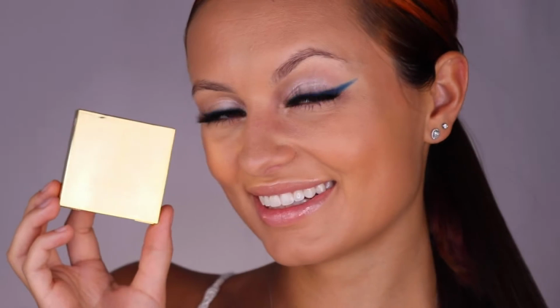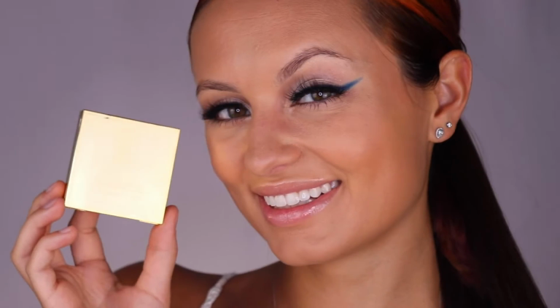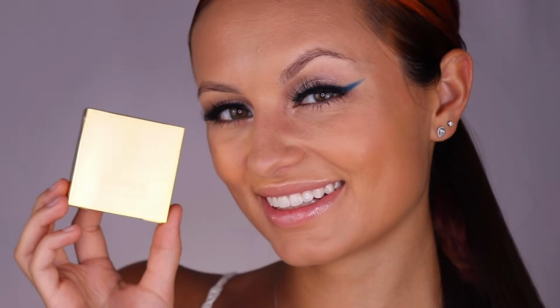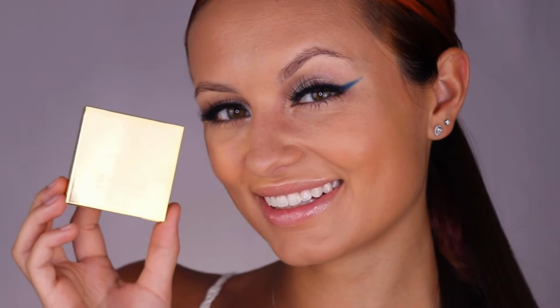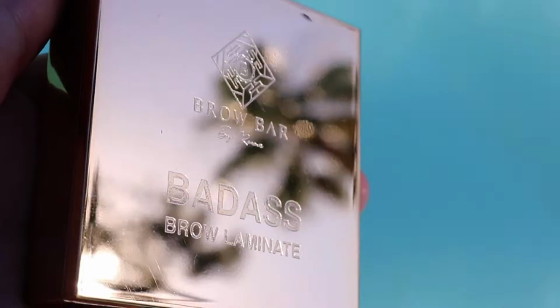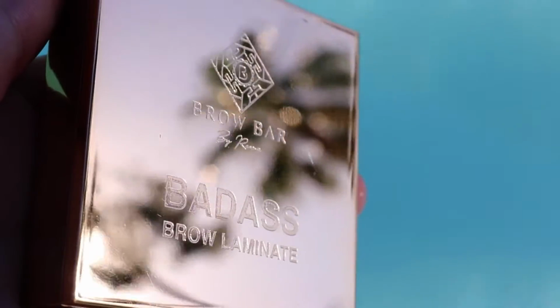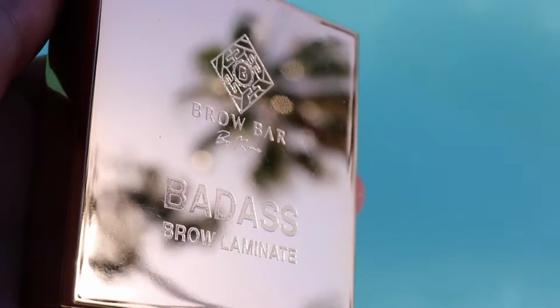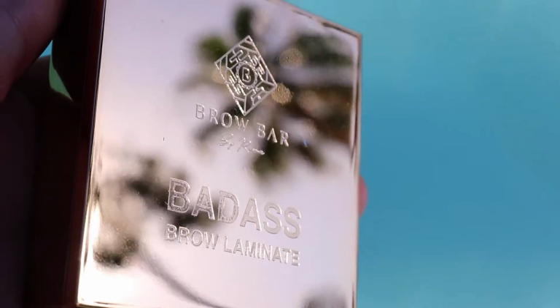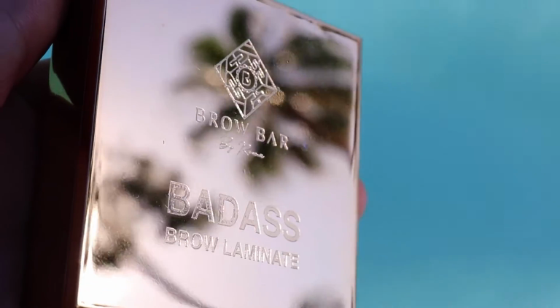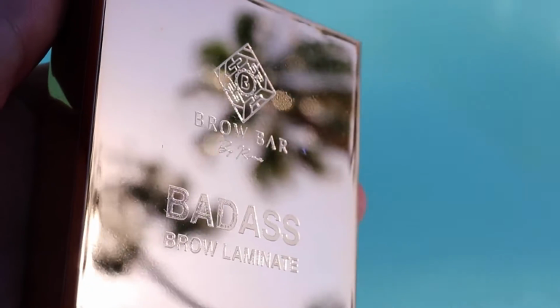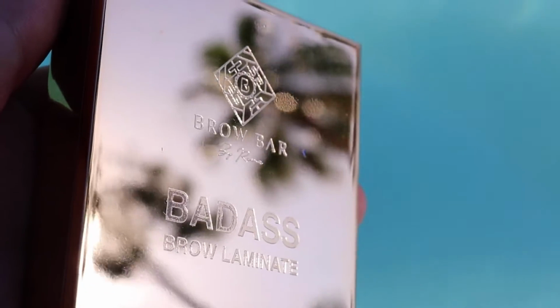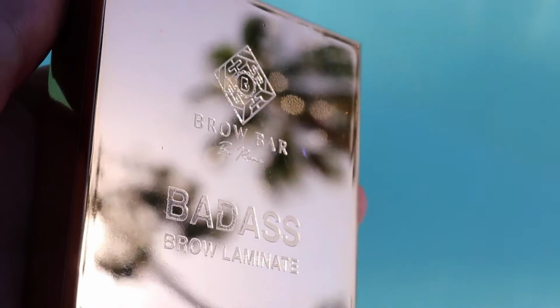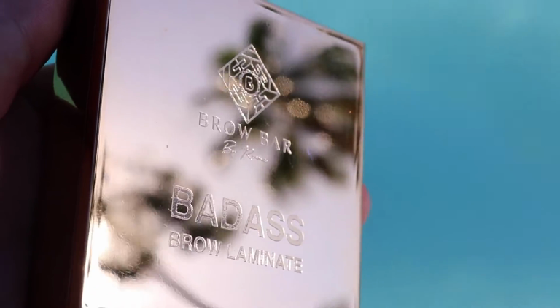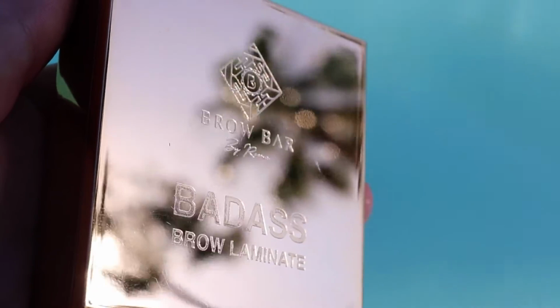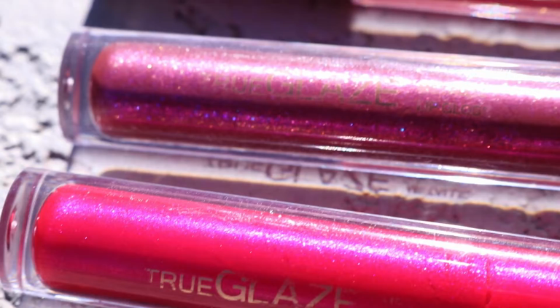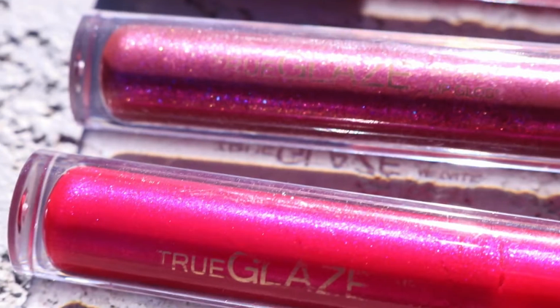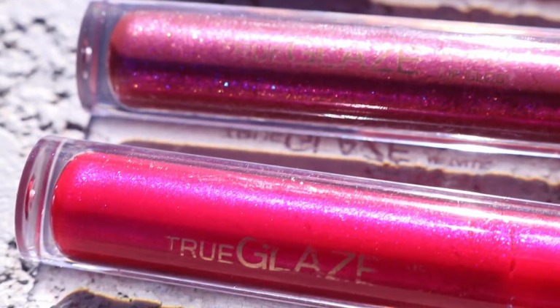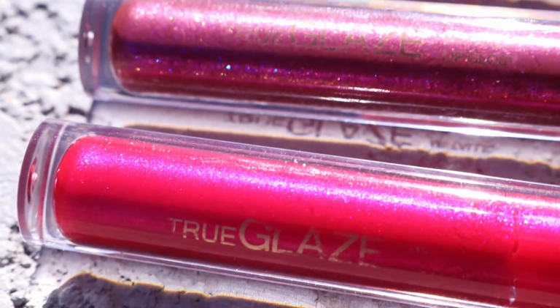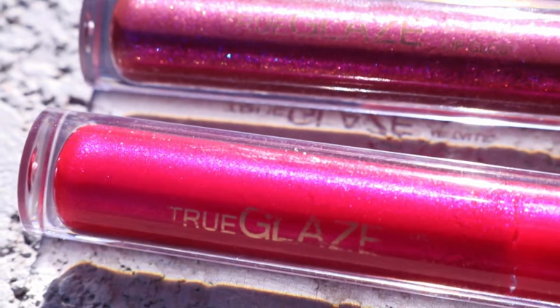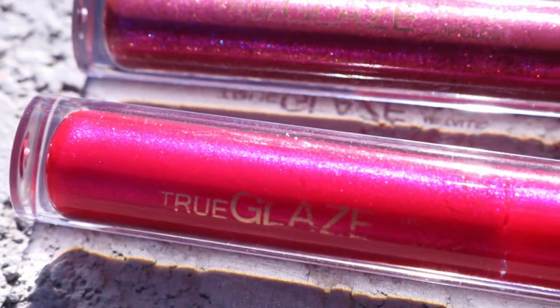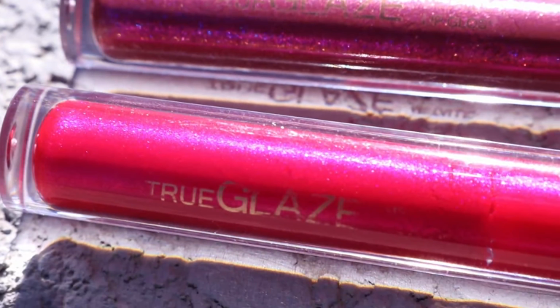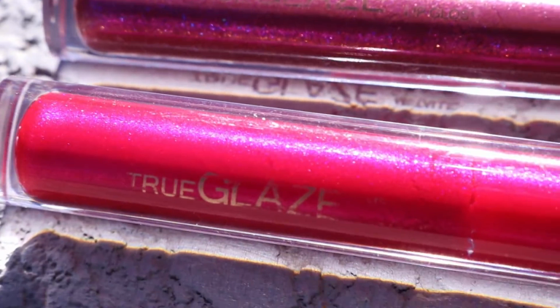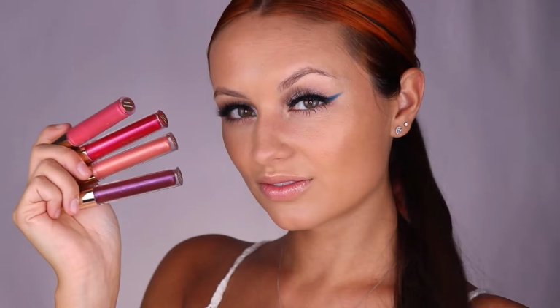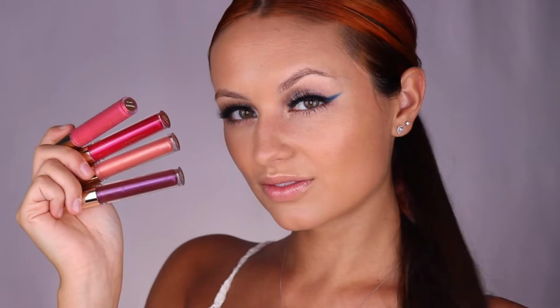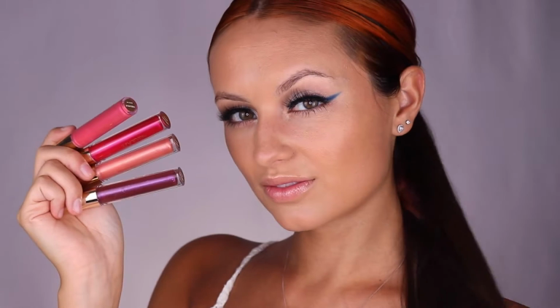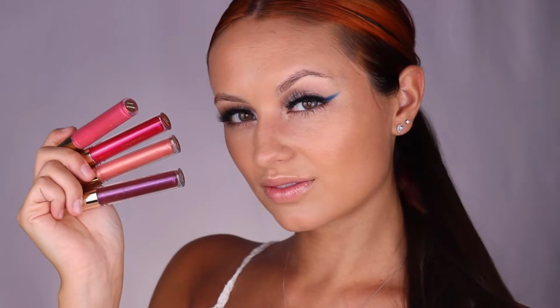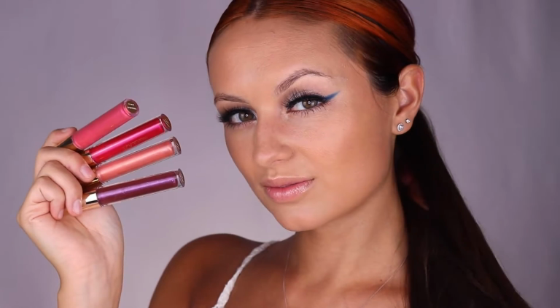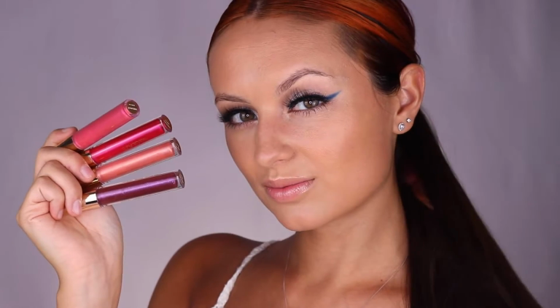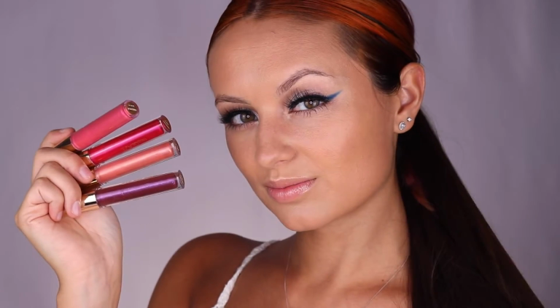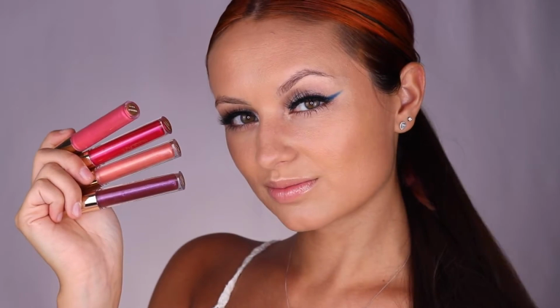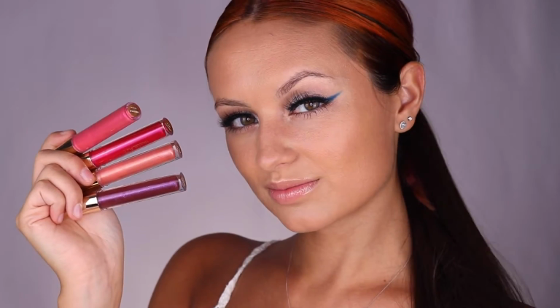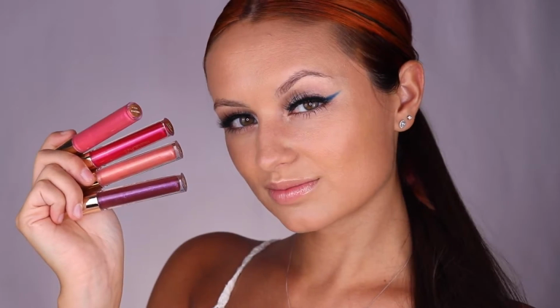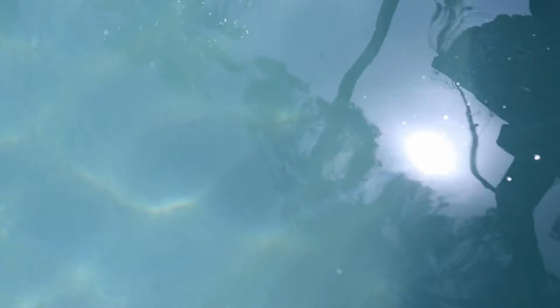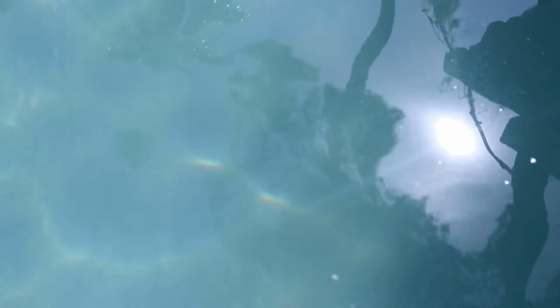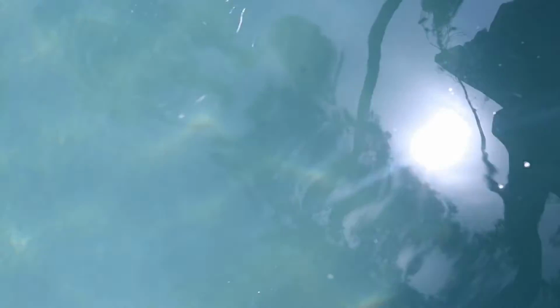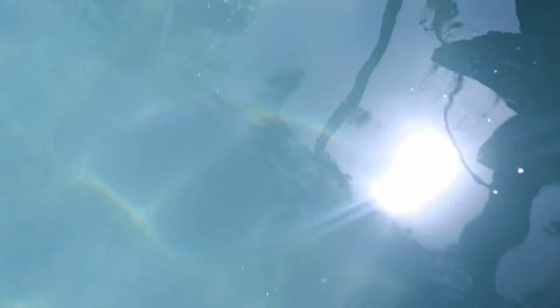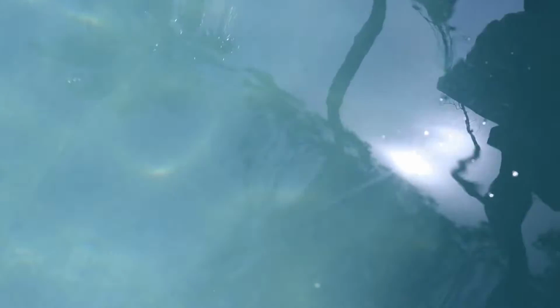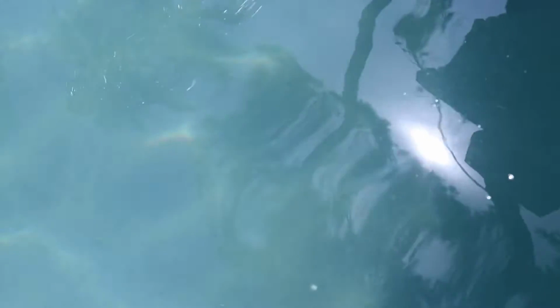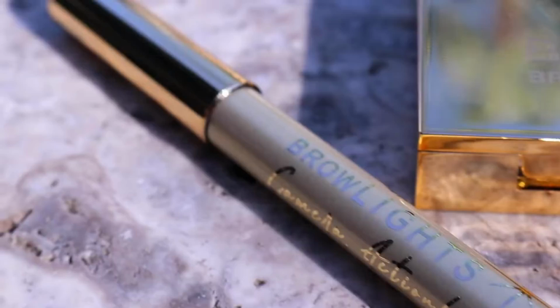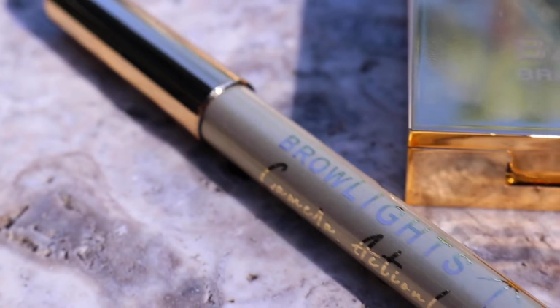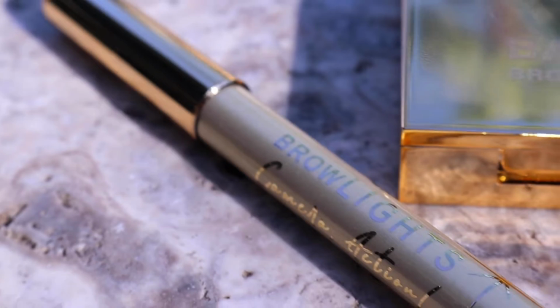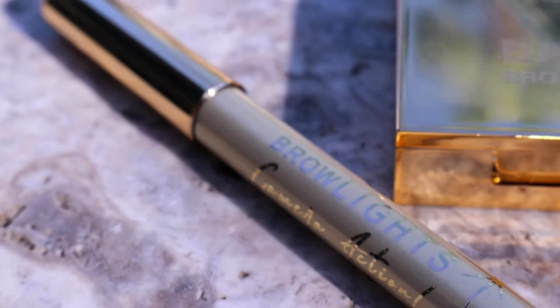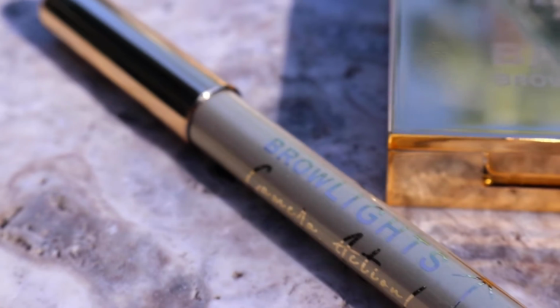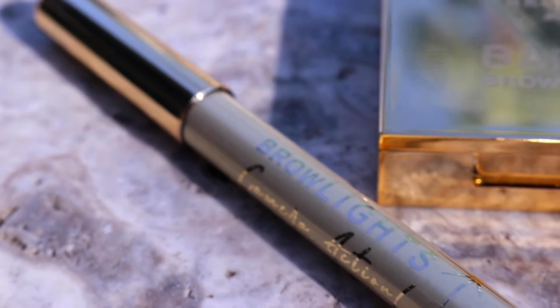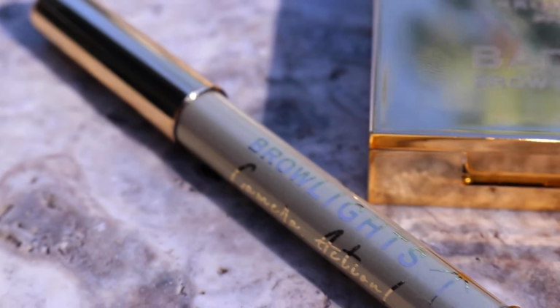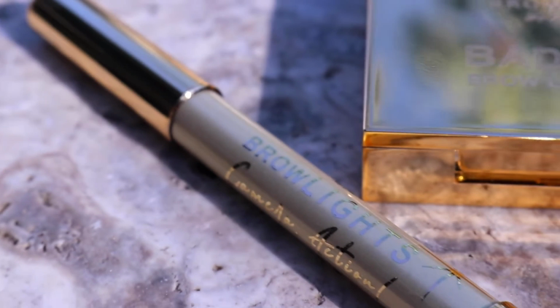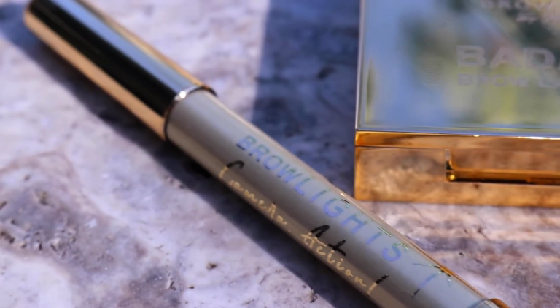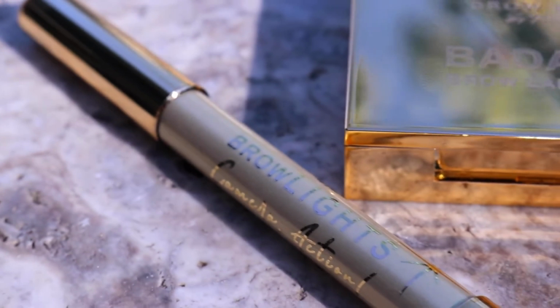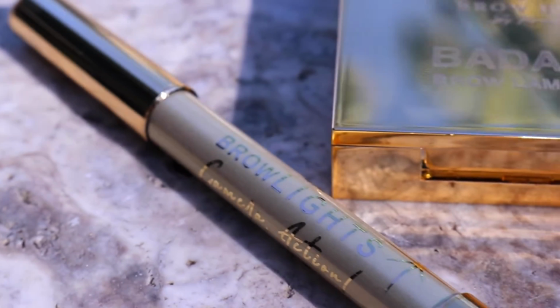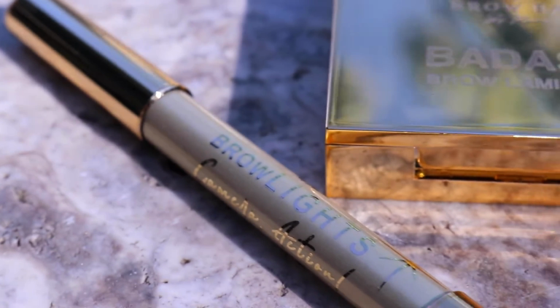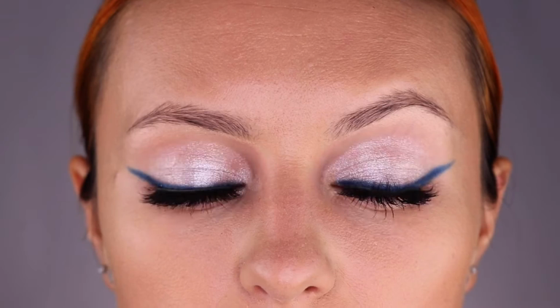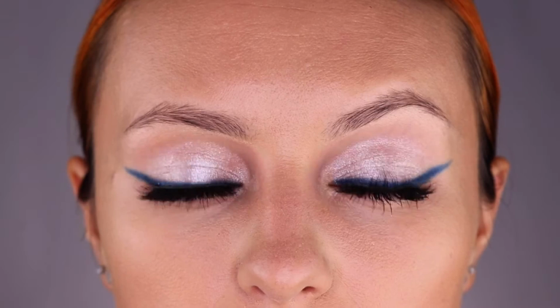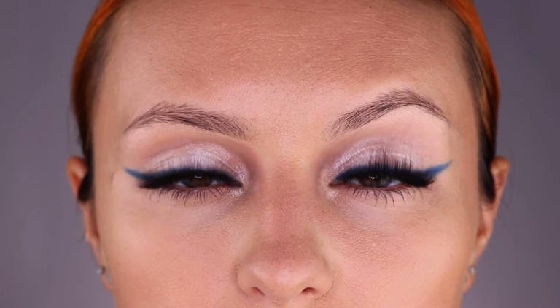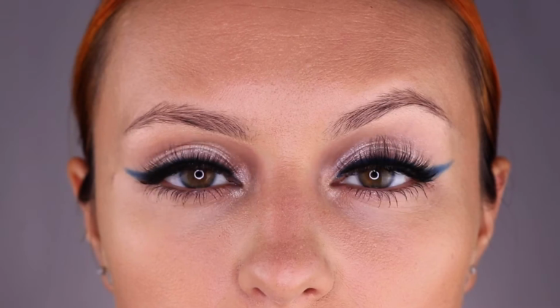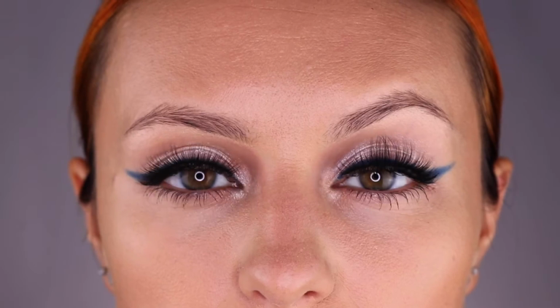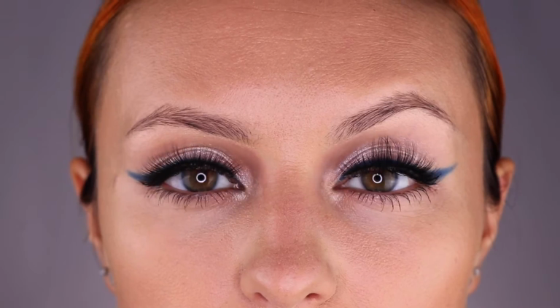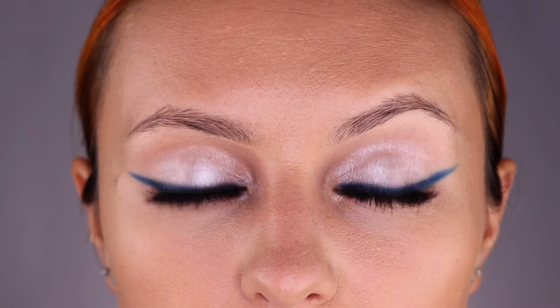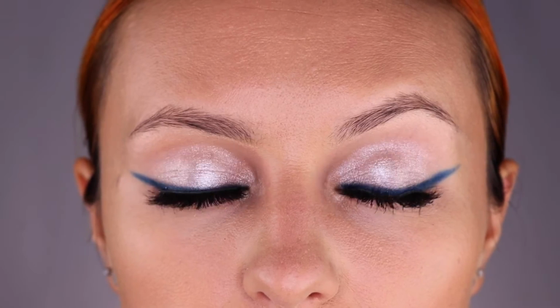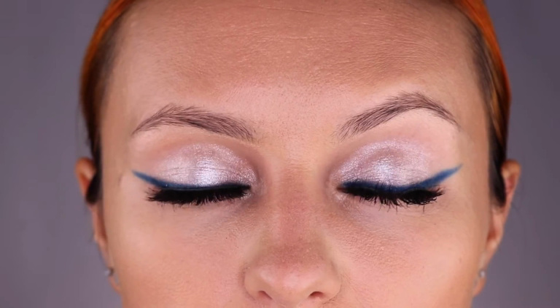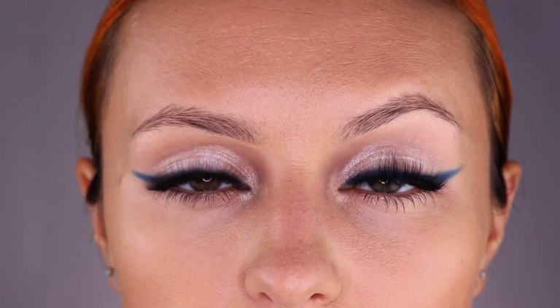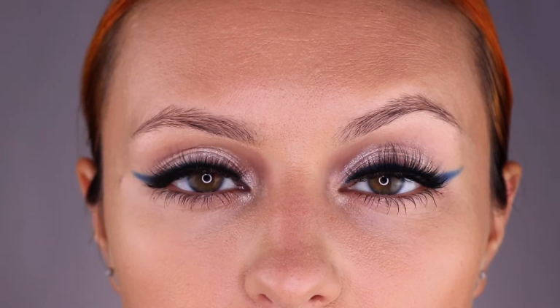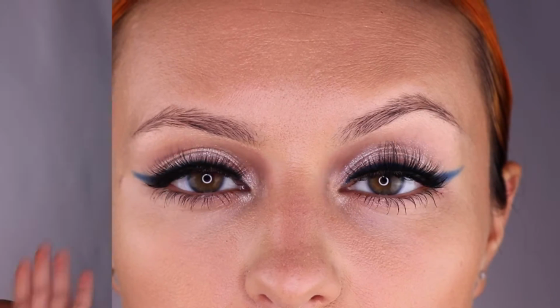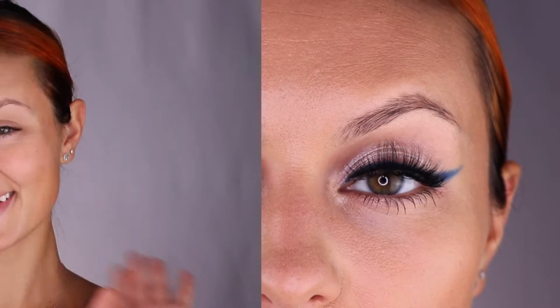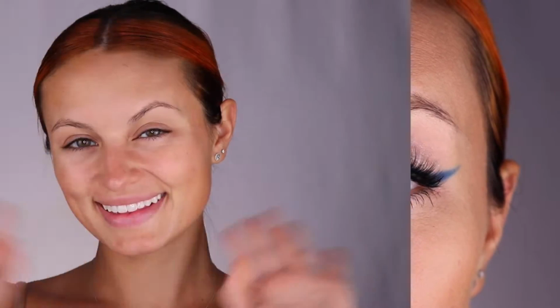Get your glow on this Memorial Day with Brow Bar by Rima. We are going to share a few tips to help you get ready for your festivities.